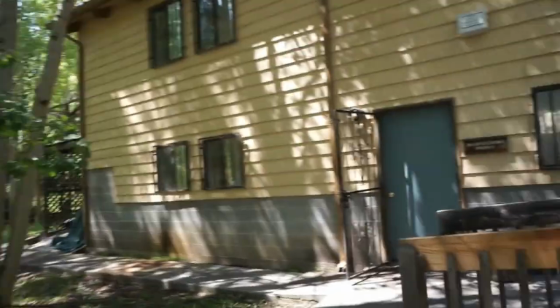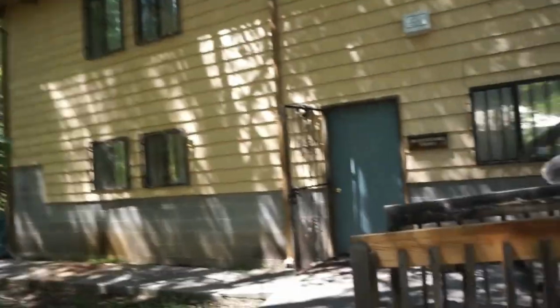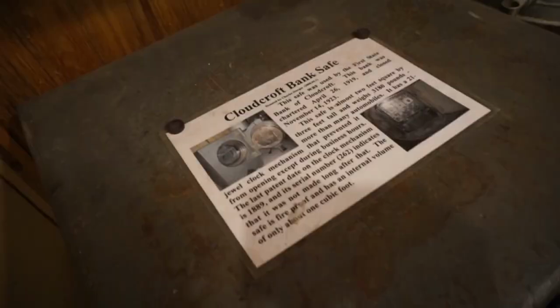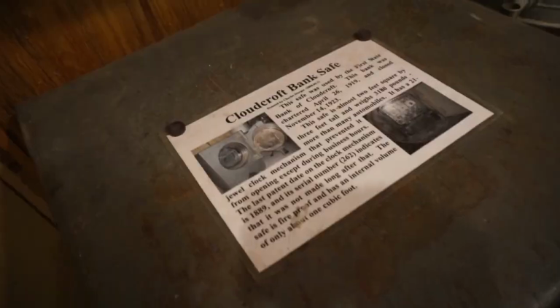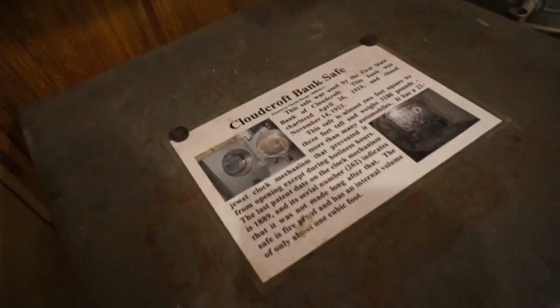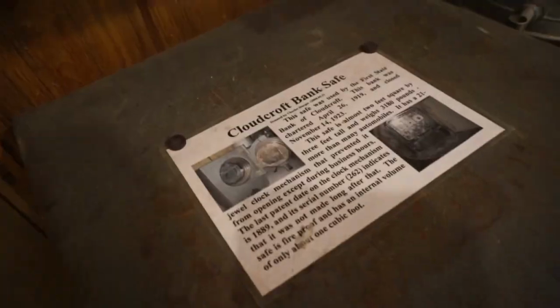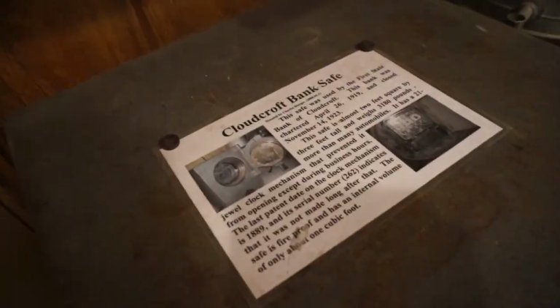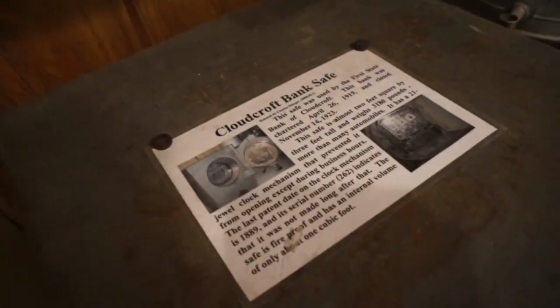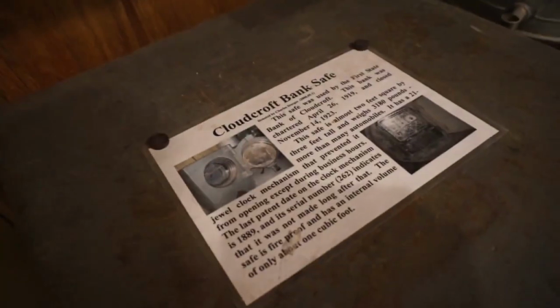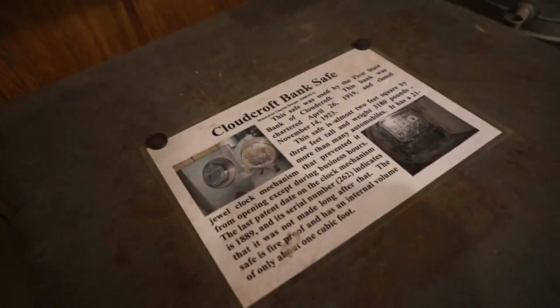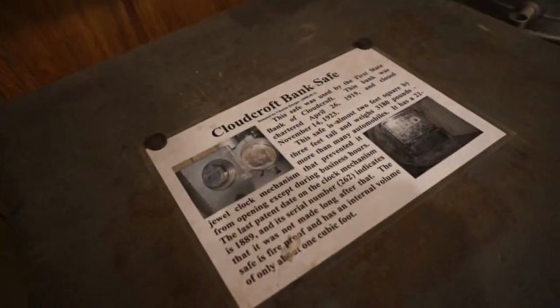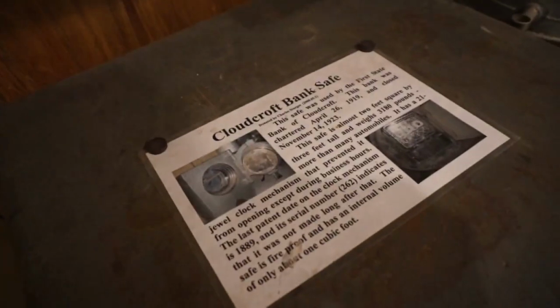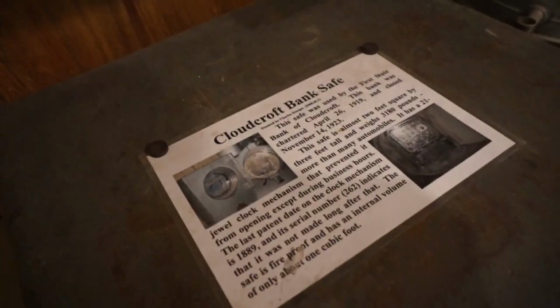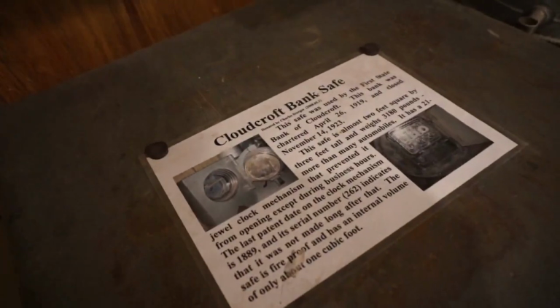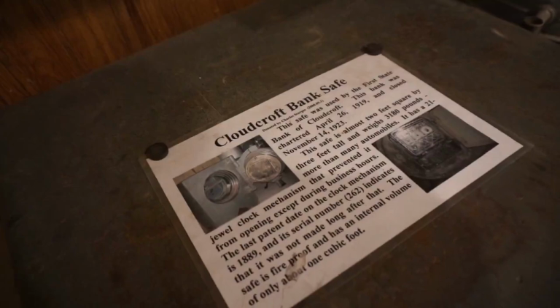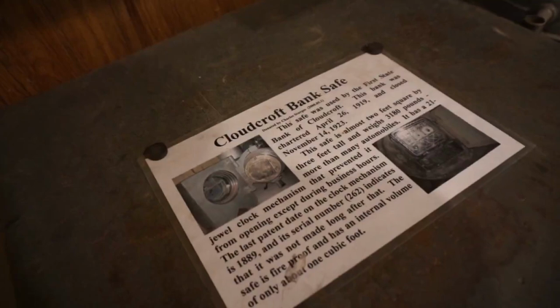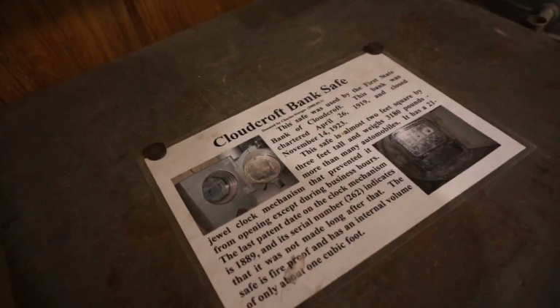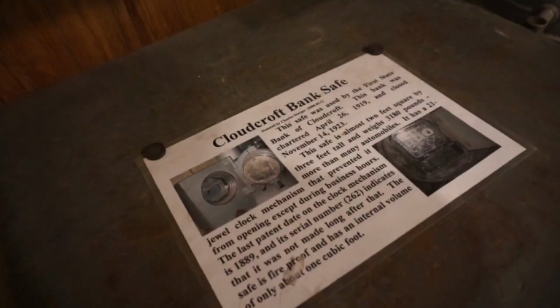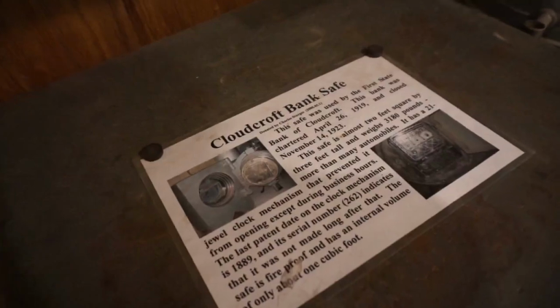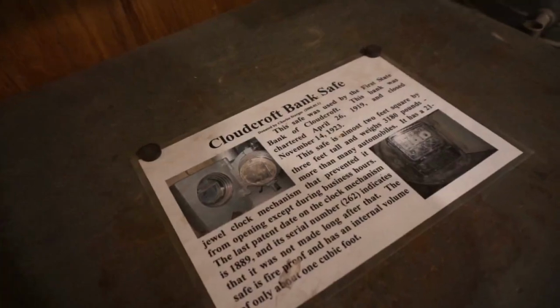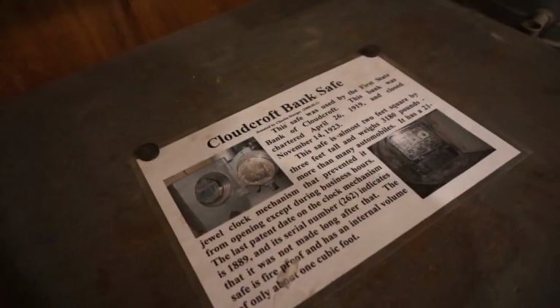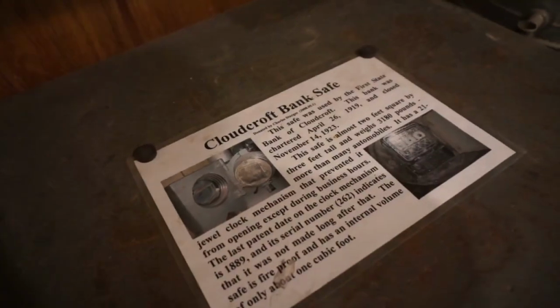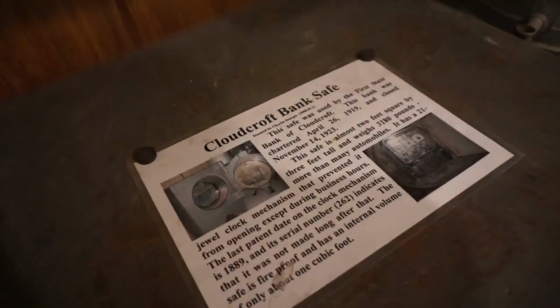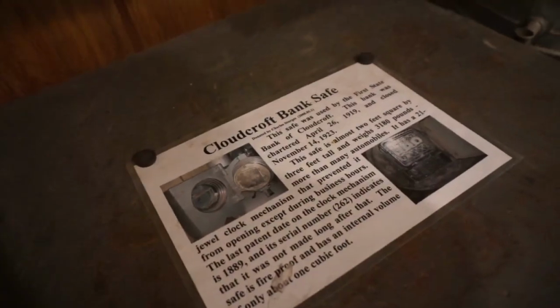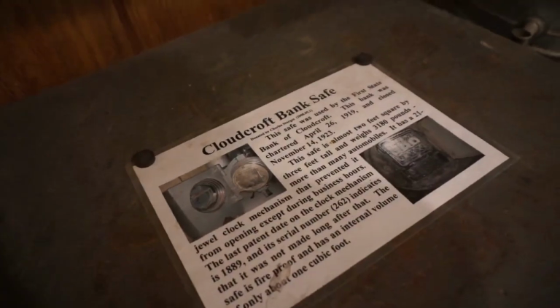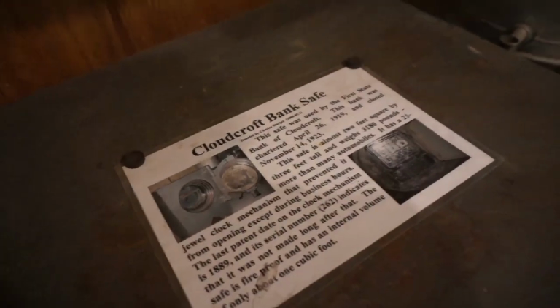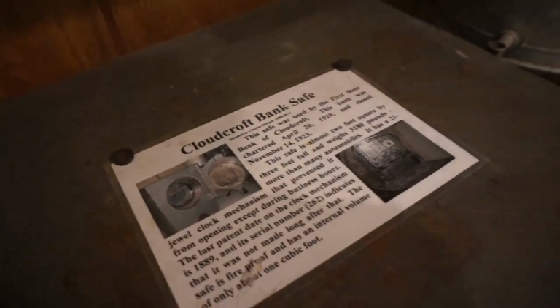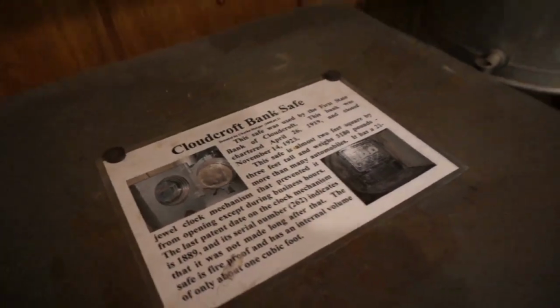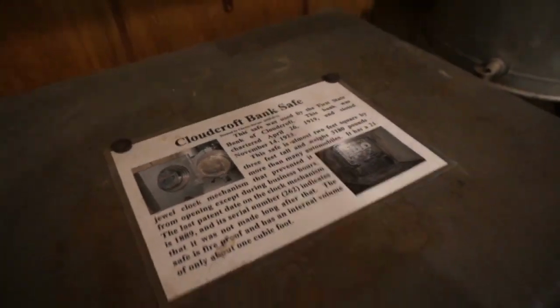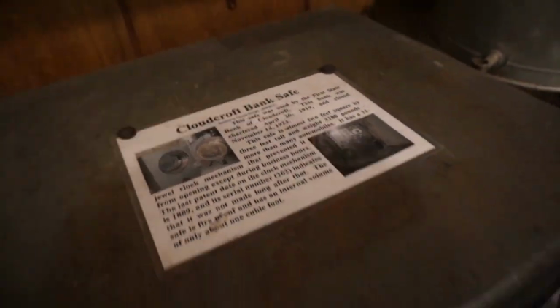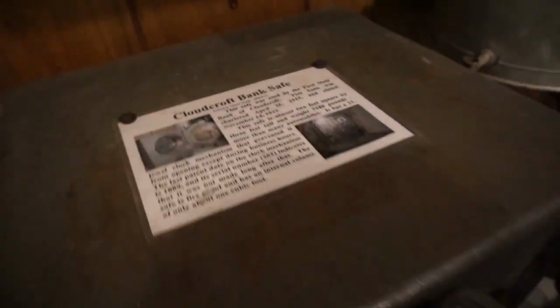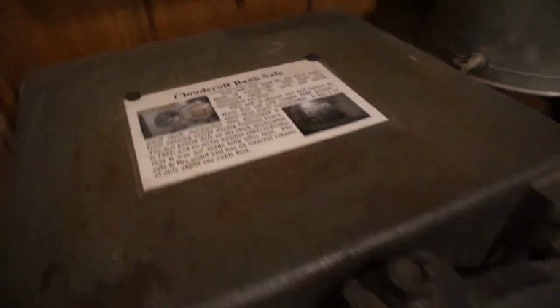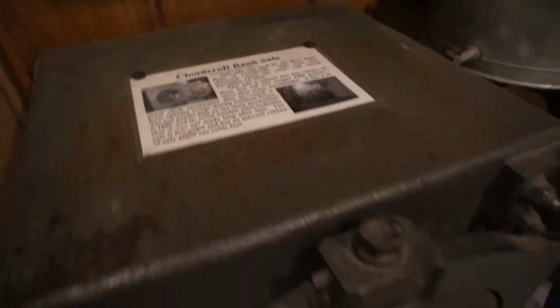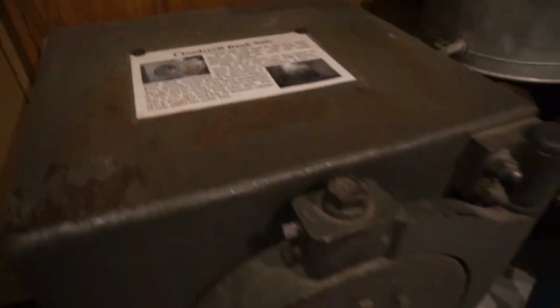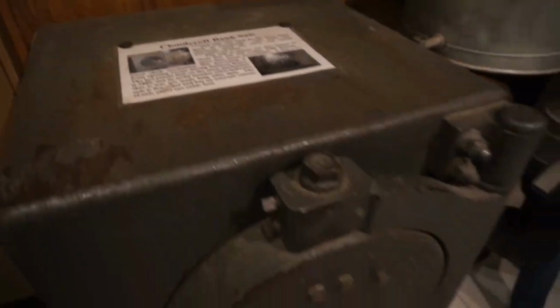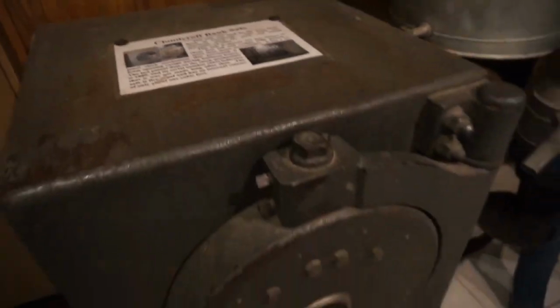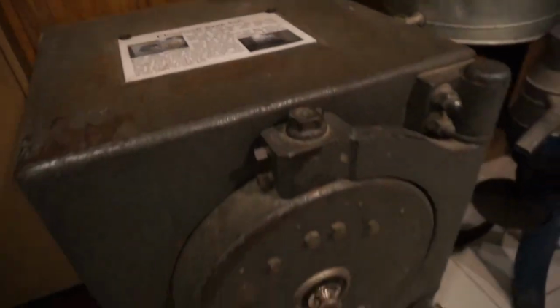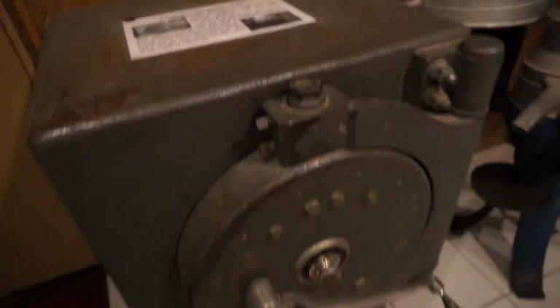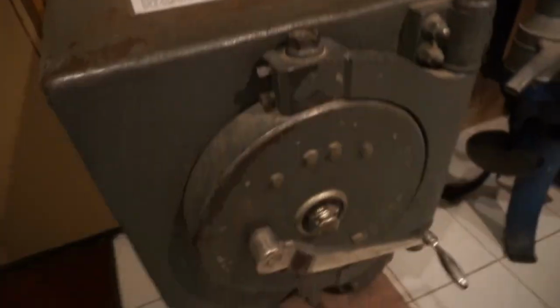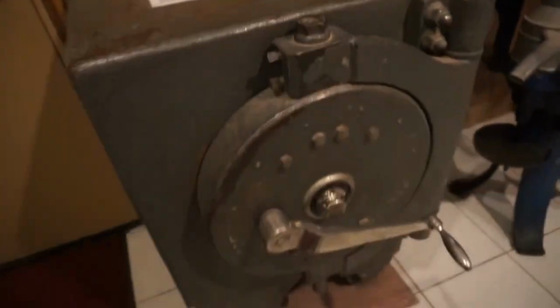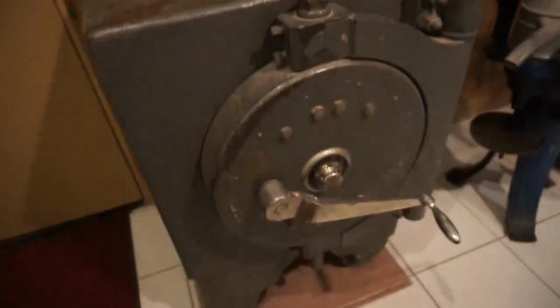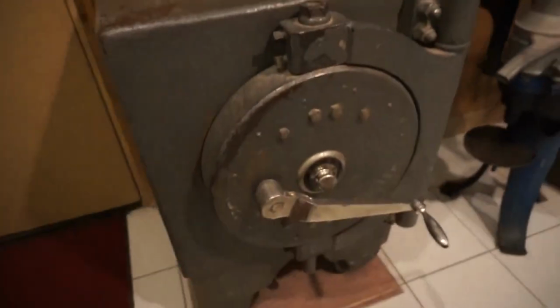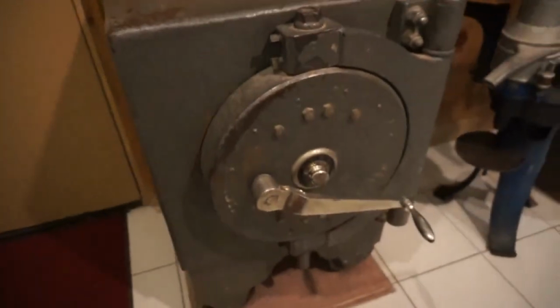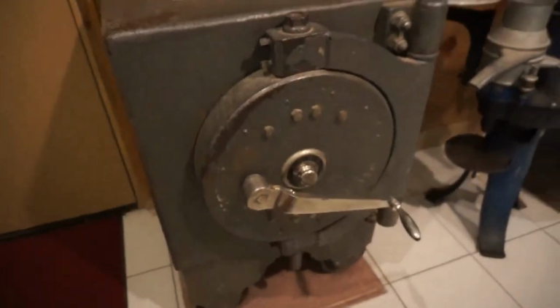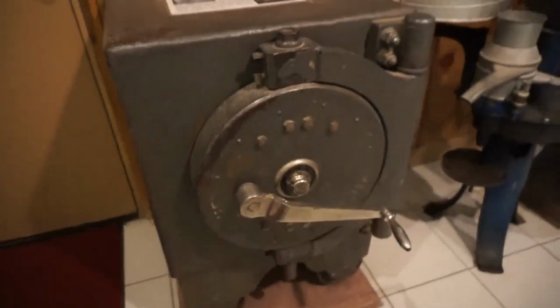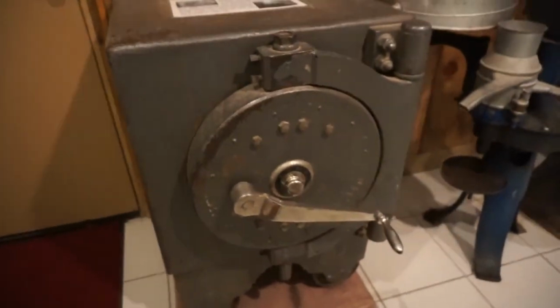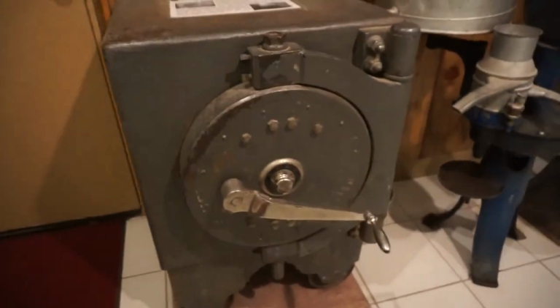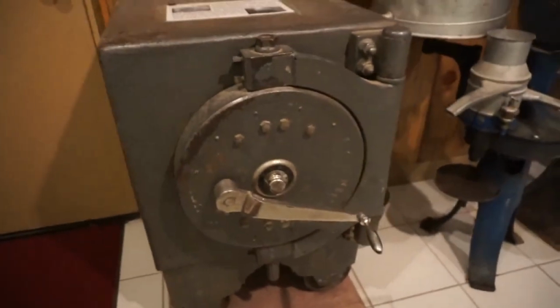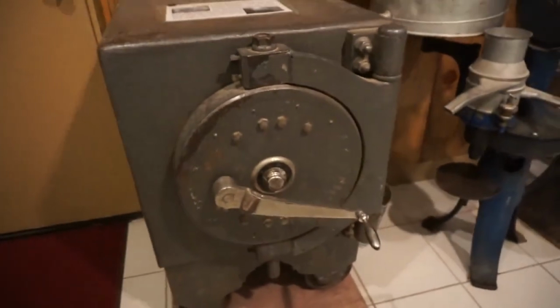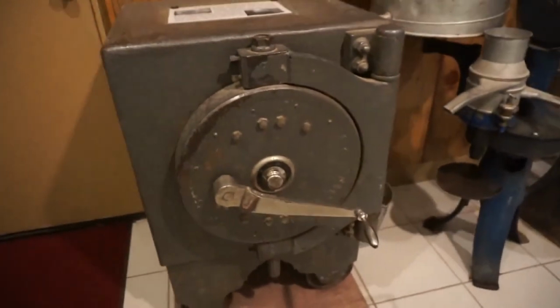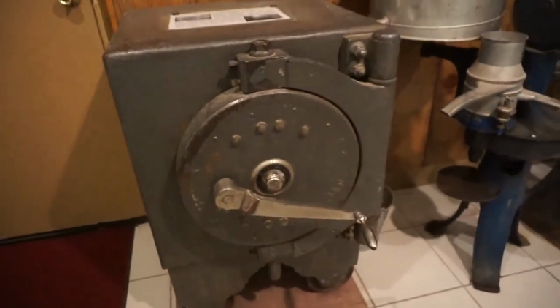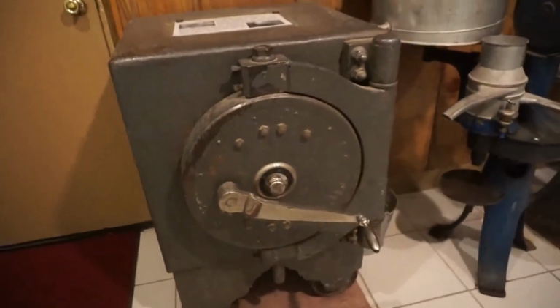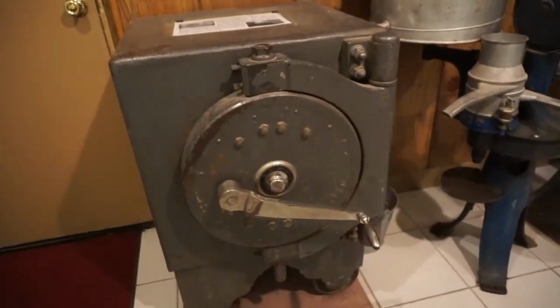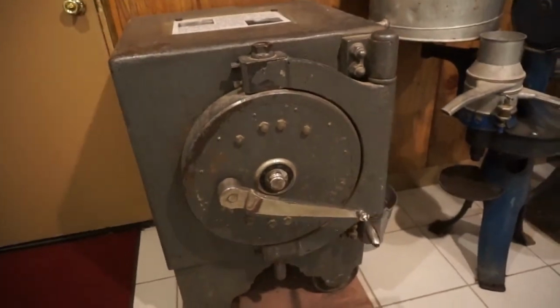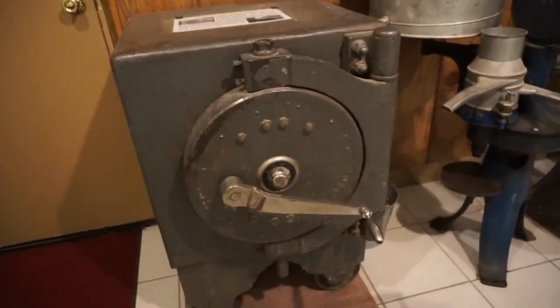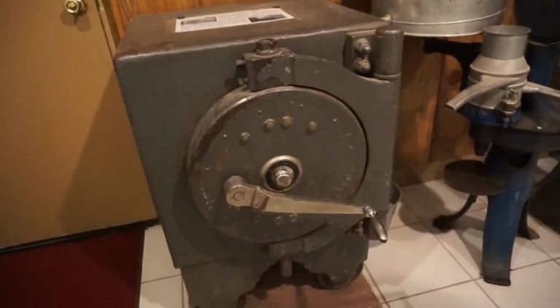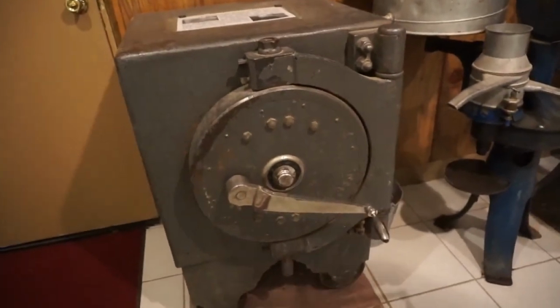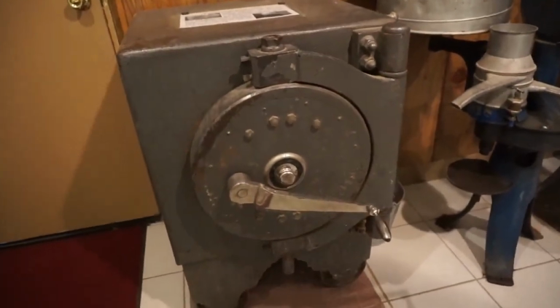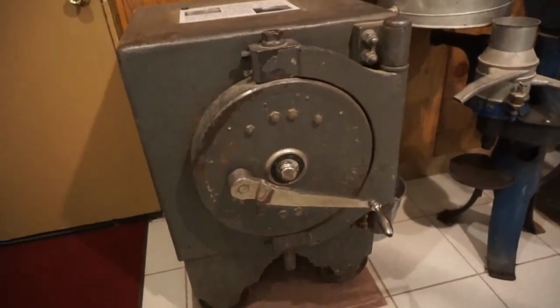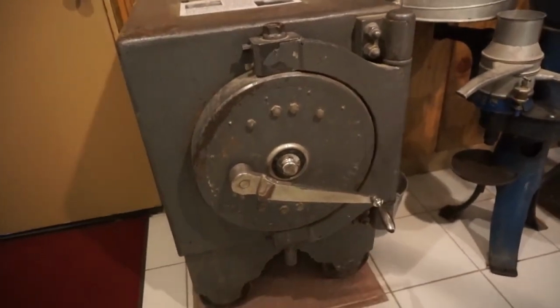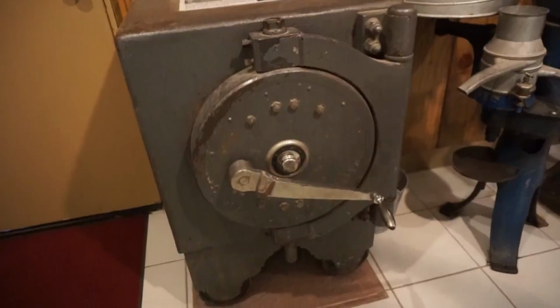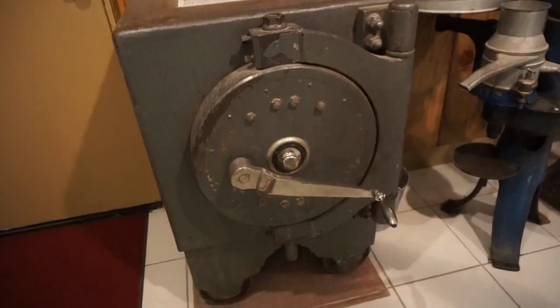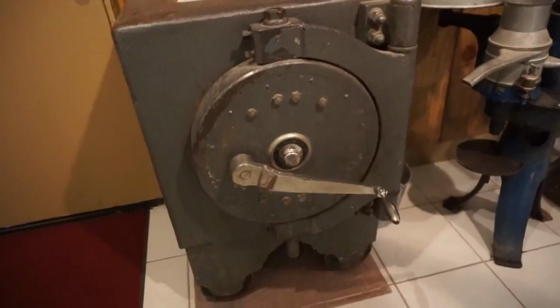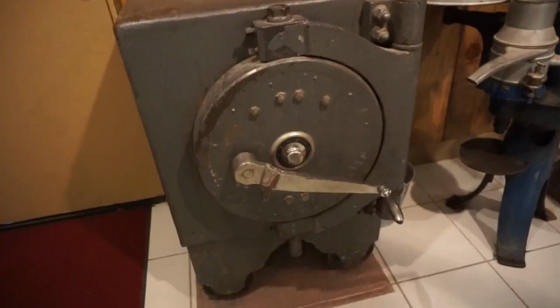Is the Cloudcroft Bank safe? Look at that. How cool is that?